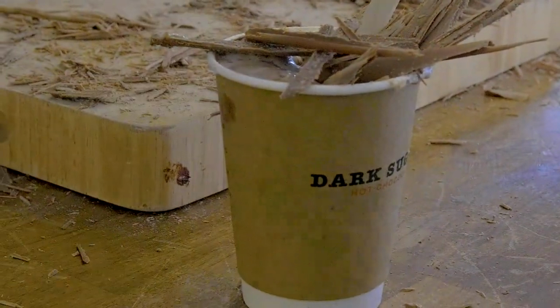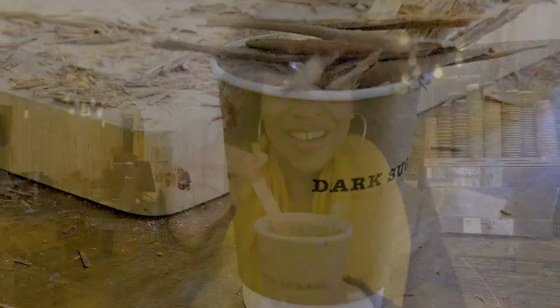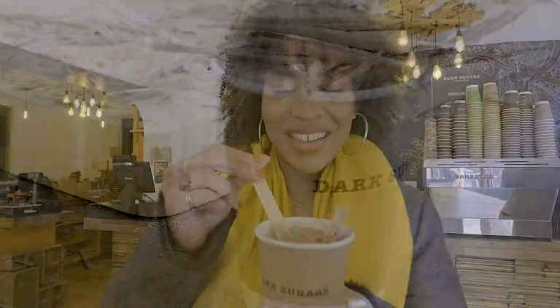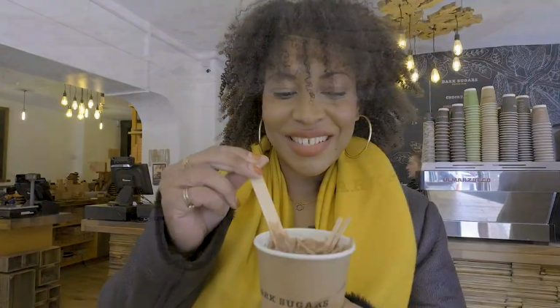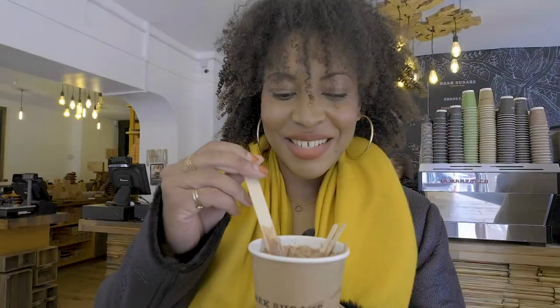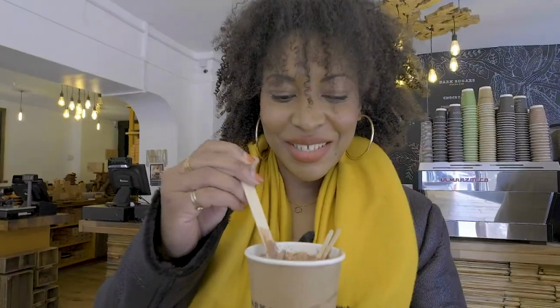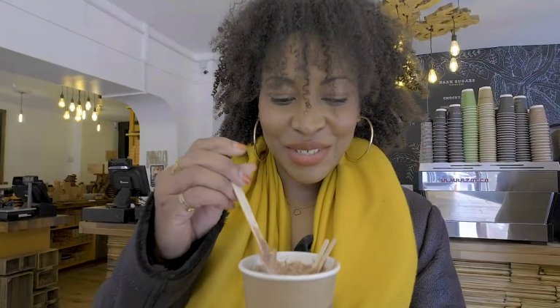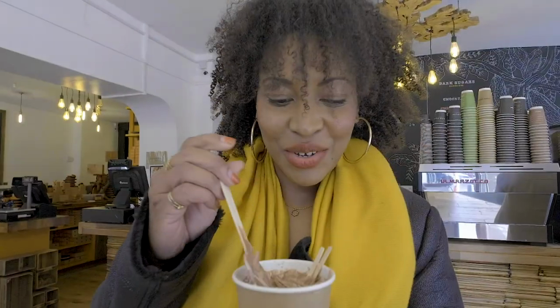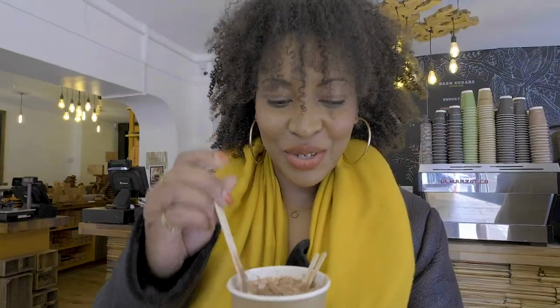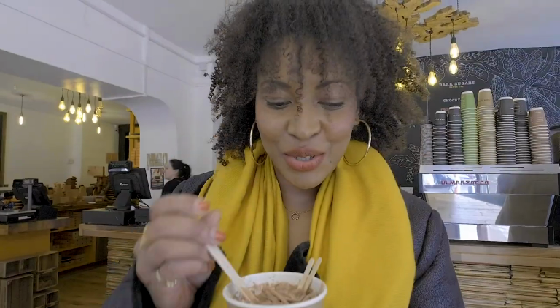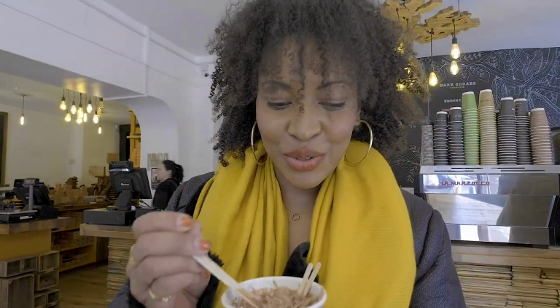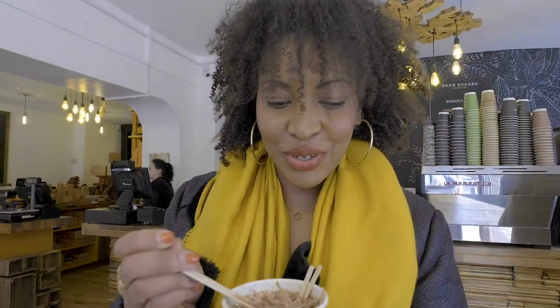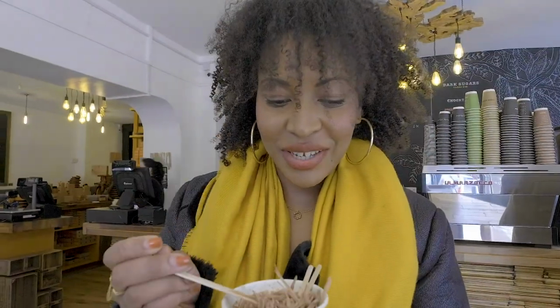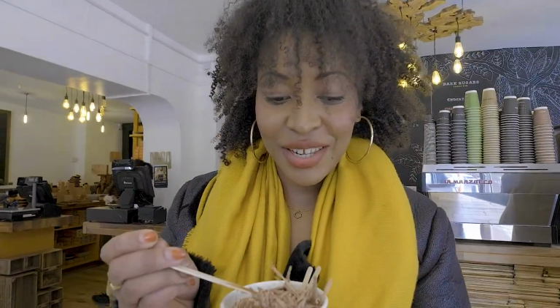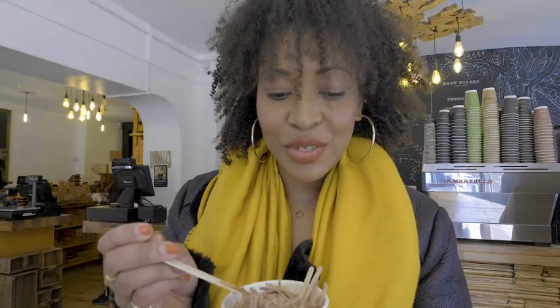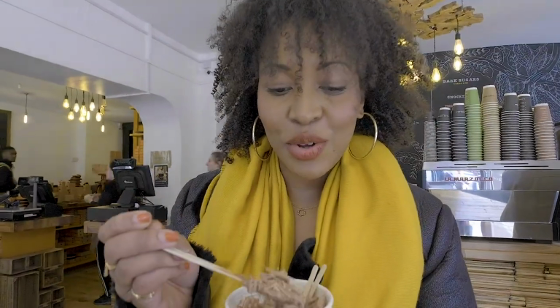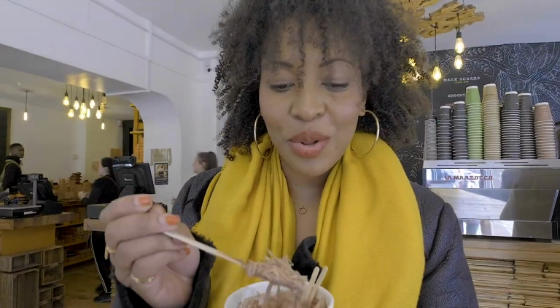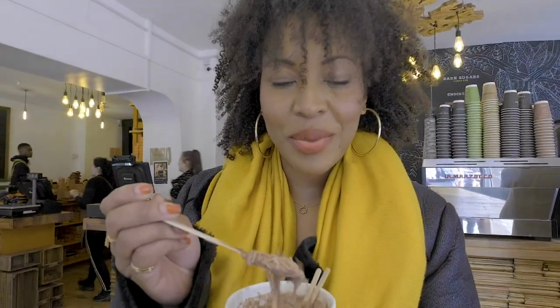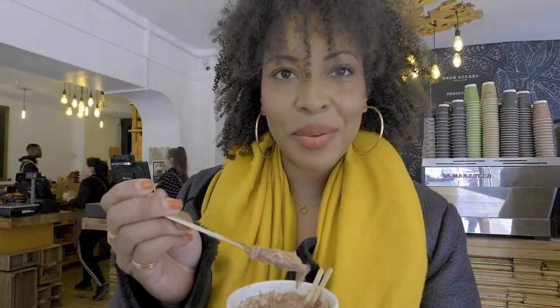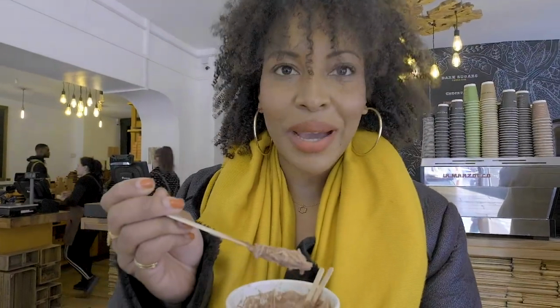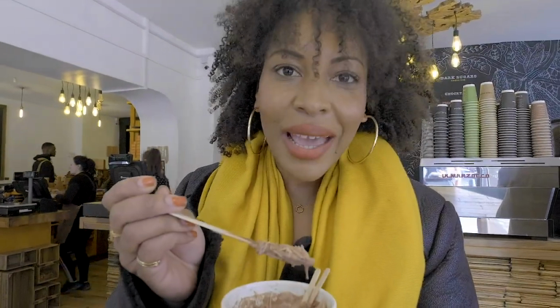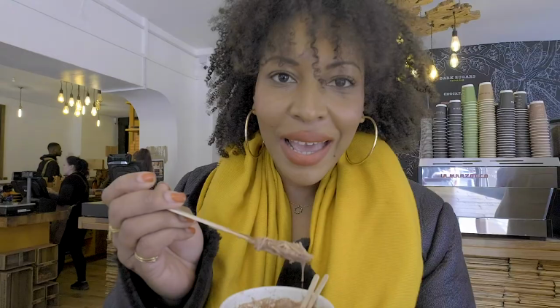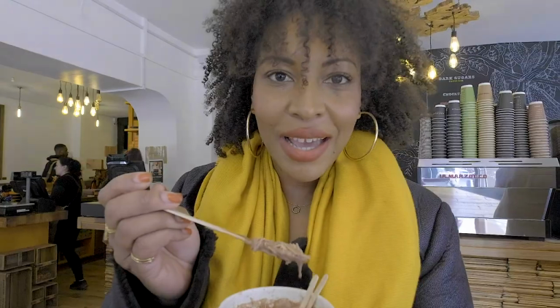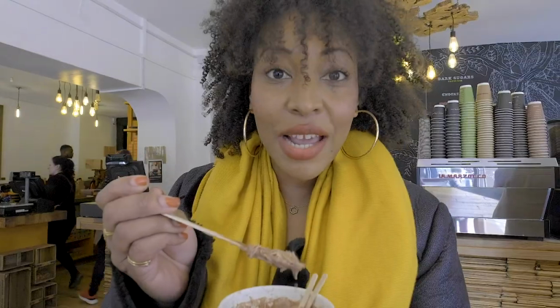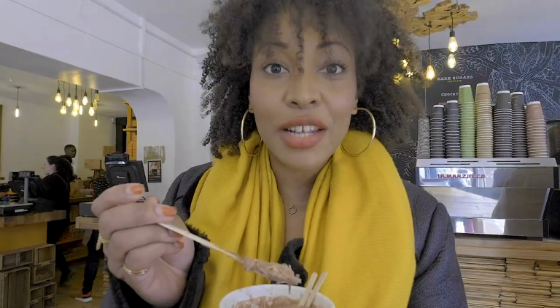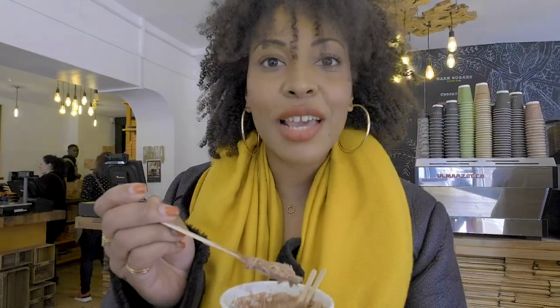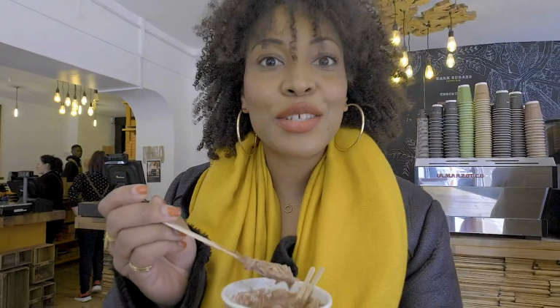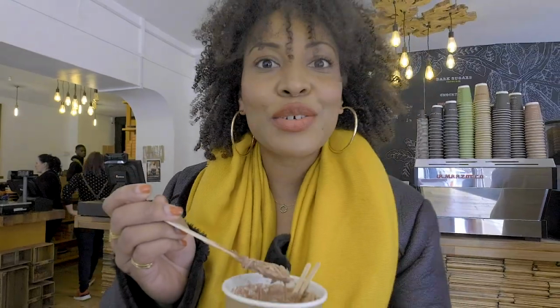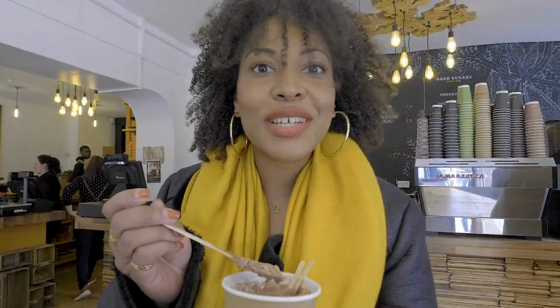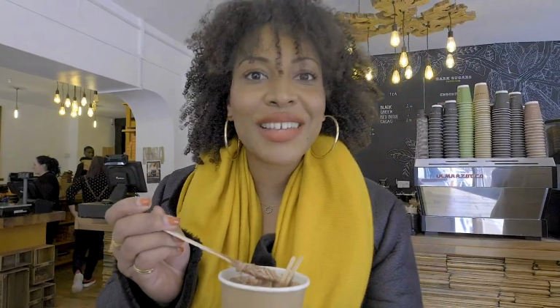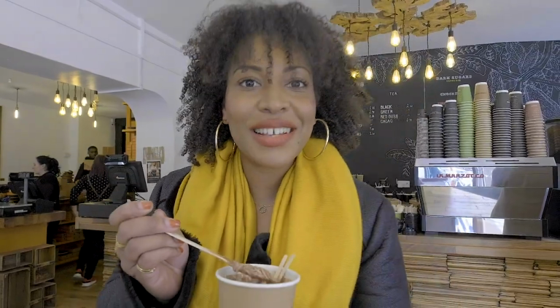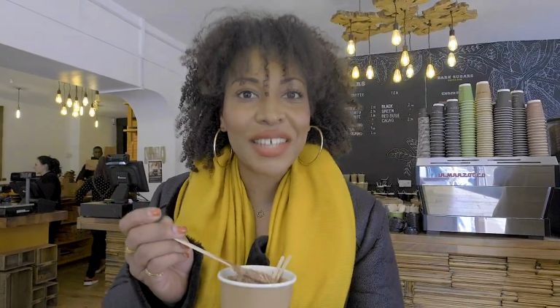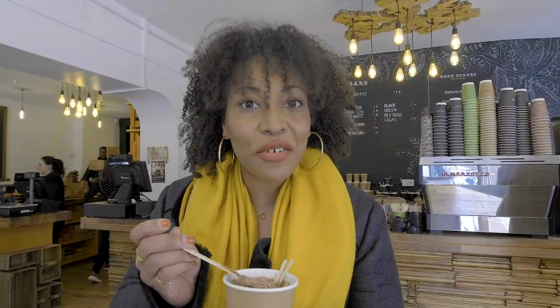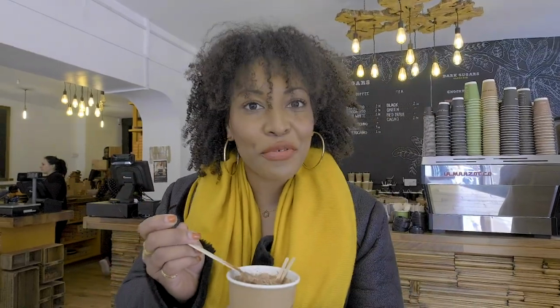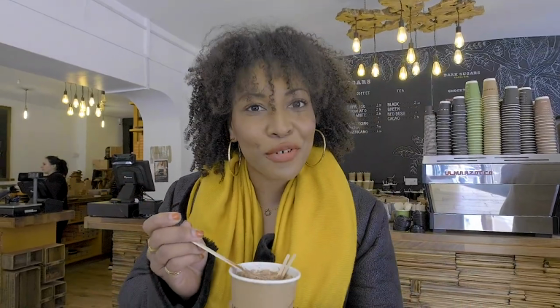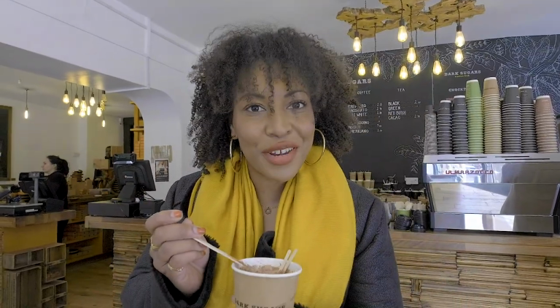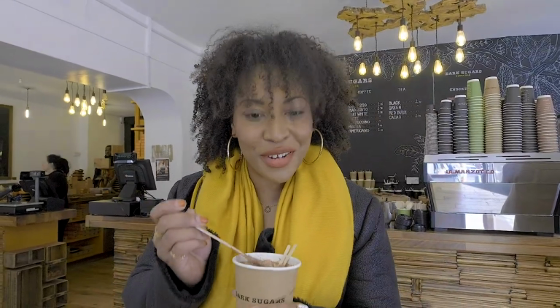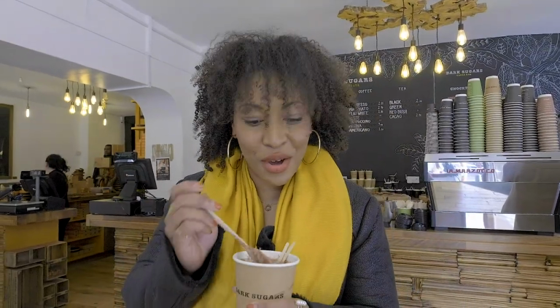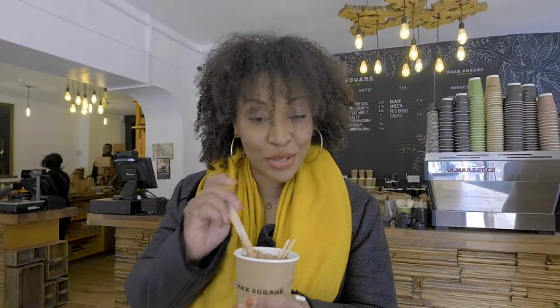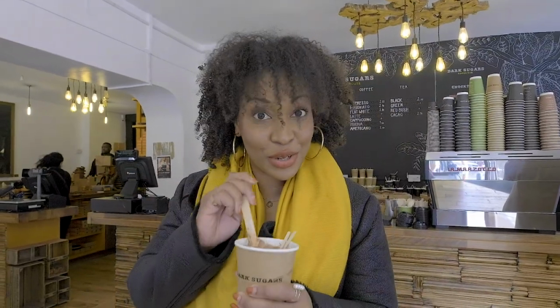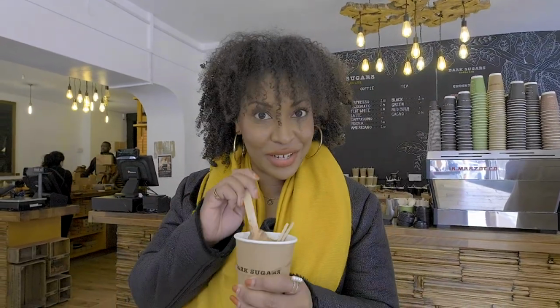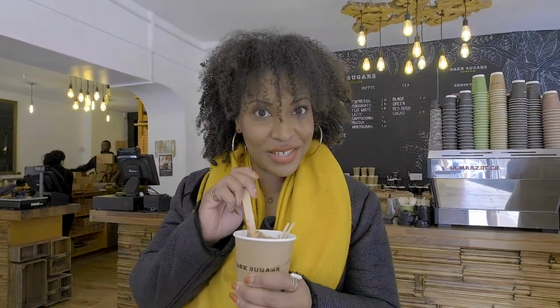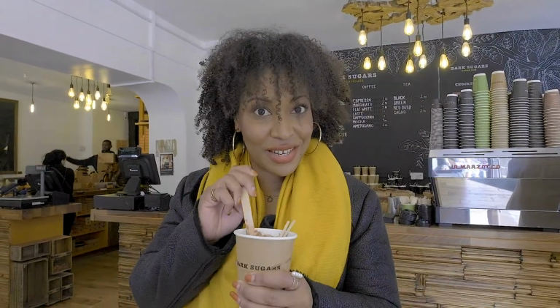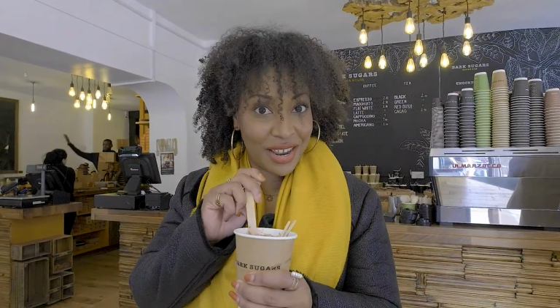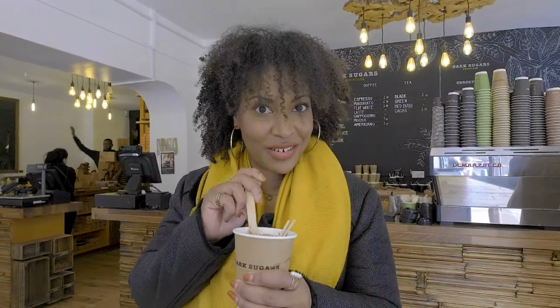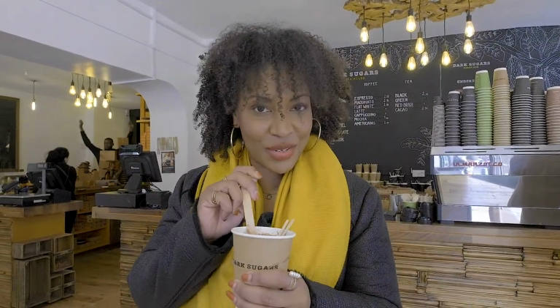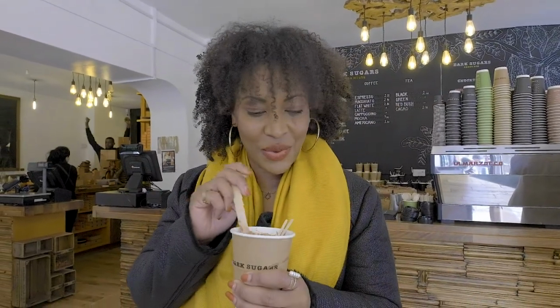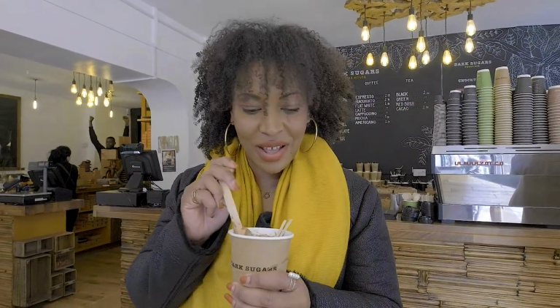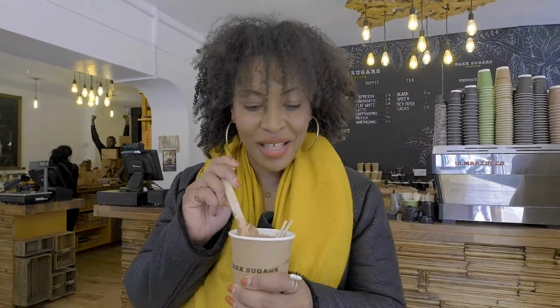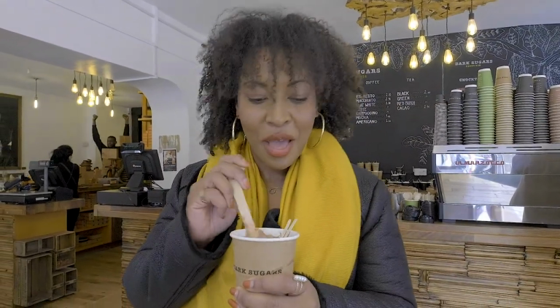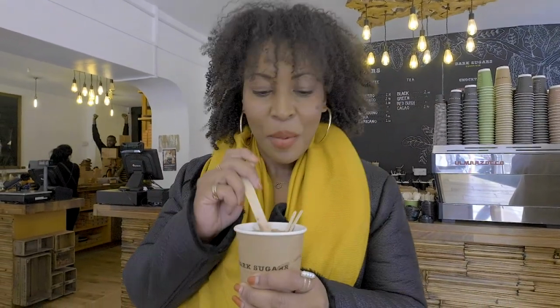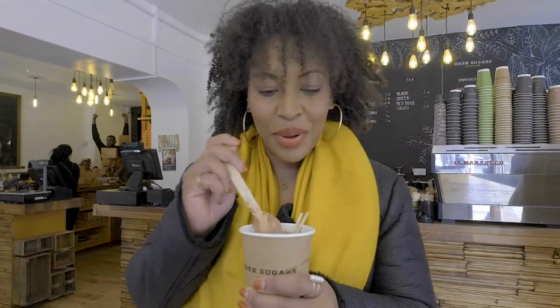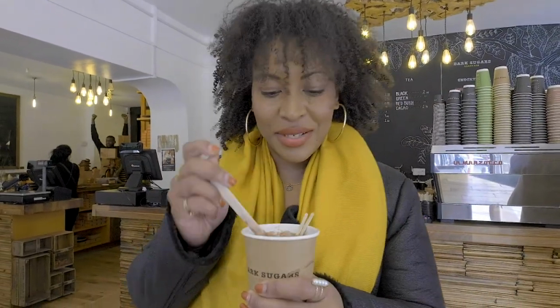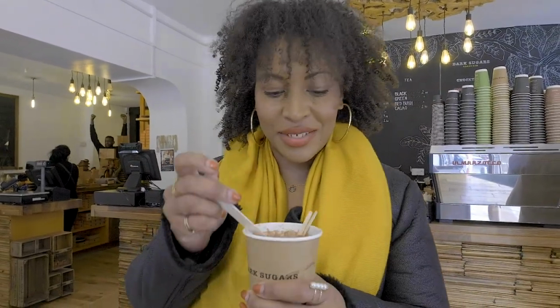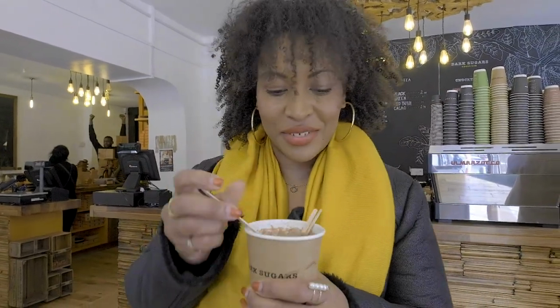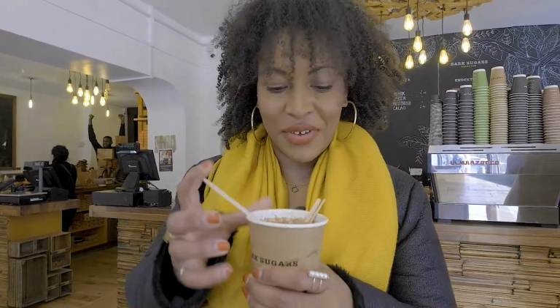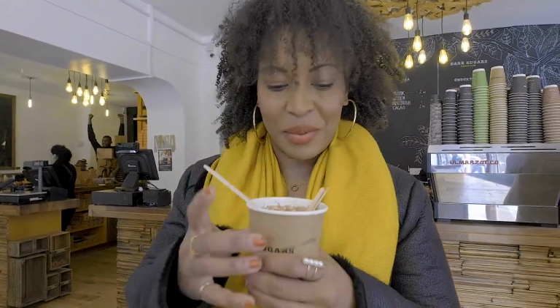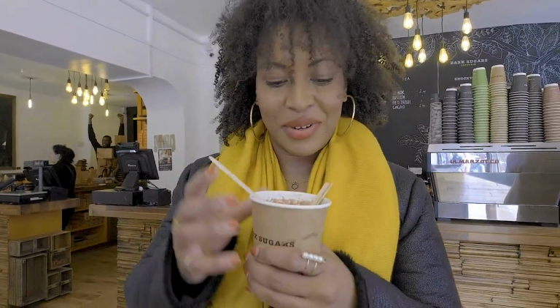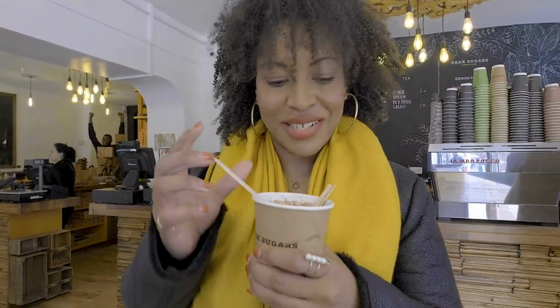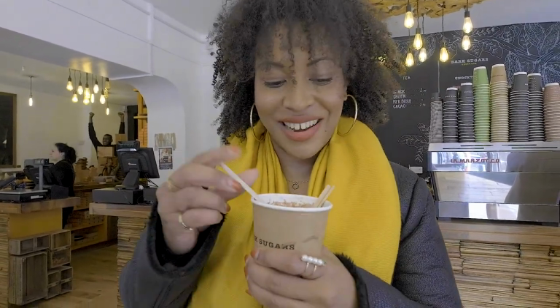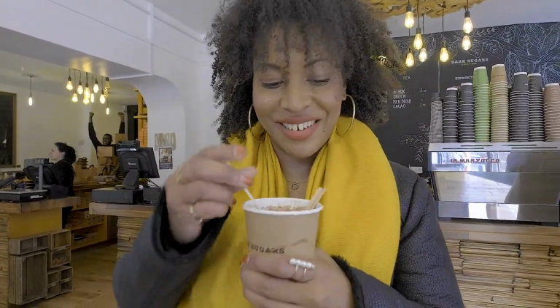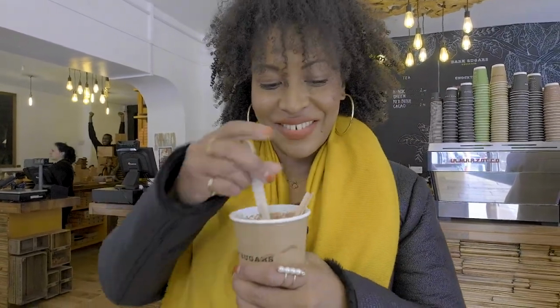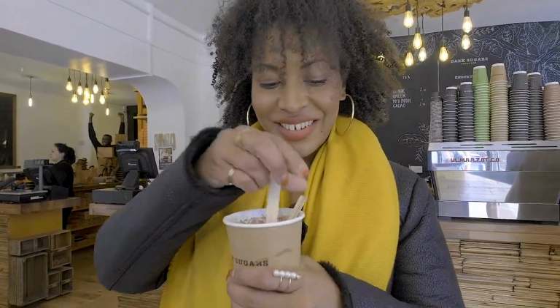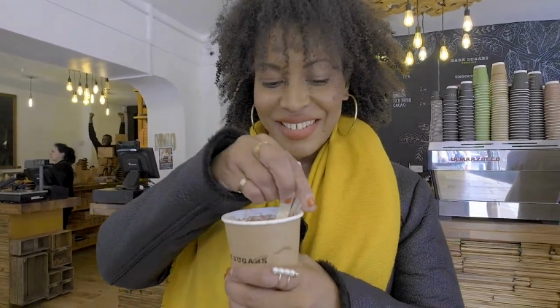This is the hot chocolate — it's all made by hand, and yes, you can get dairy-free hot chocolate here as well. It's just fabulous, I love it.